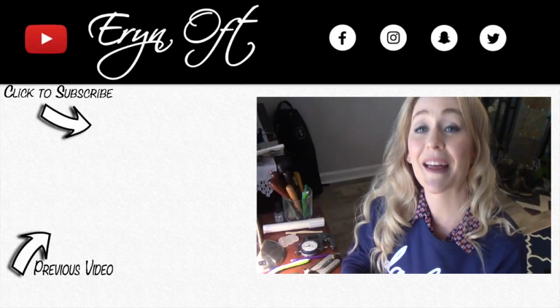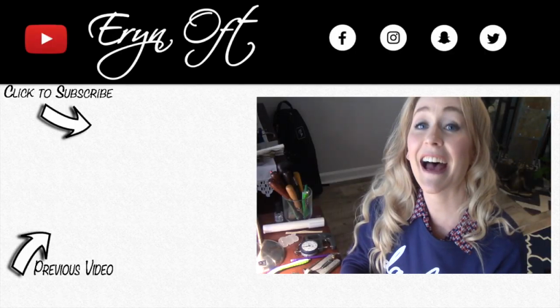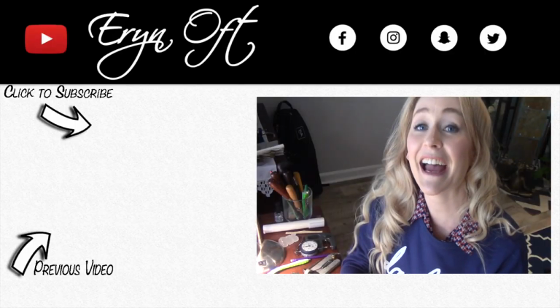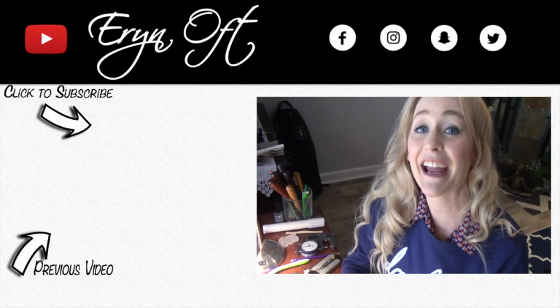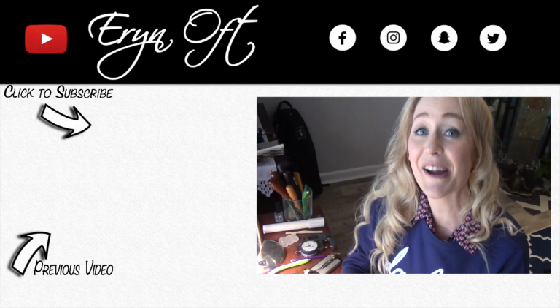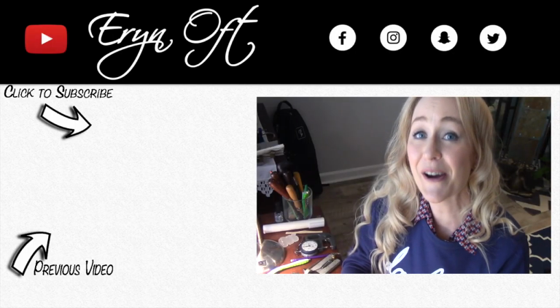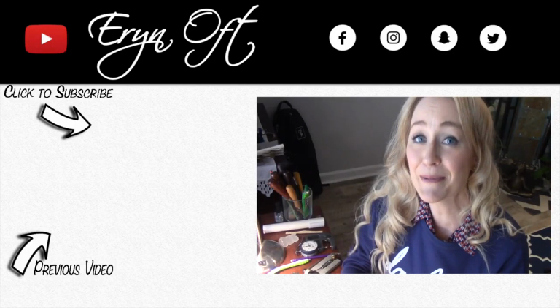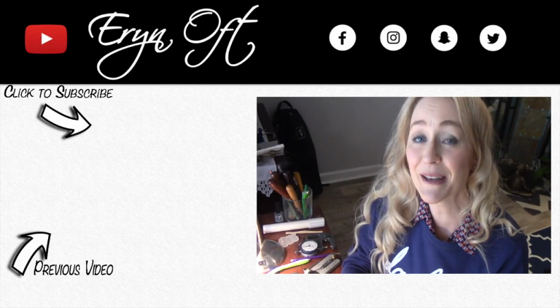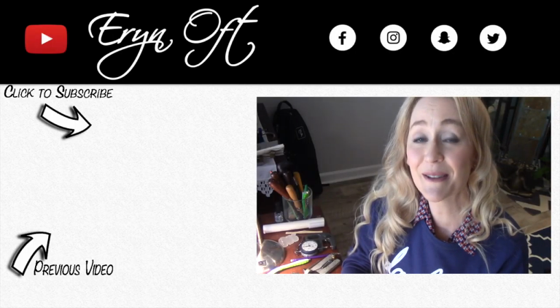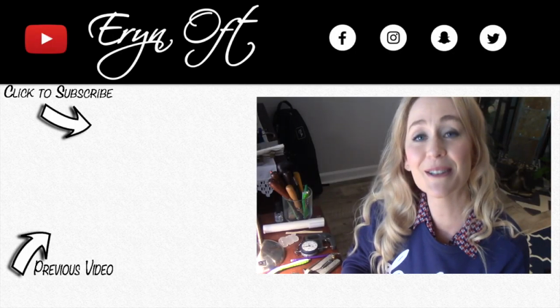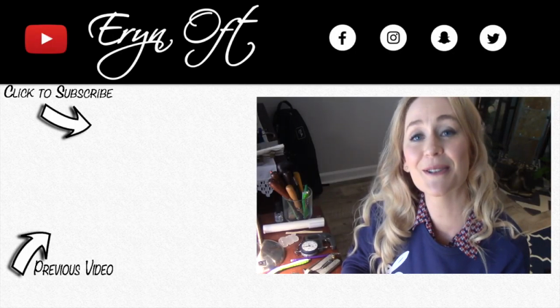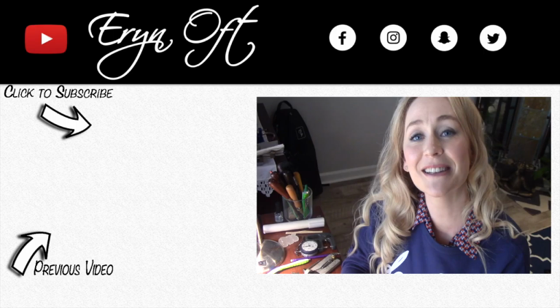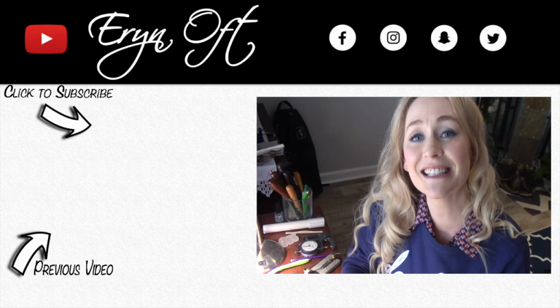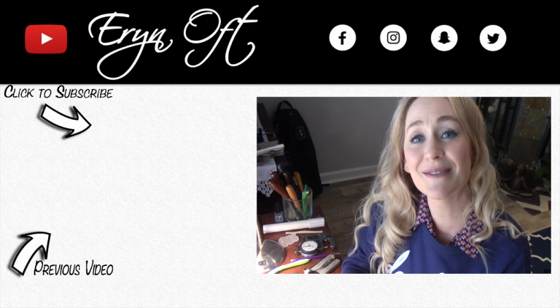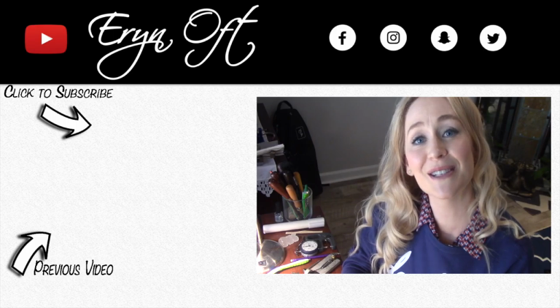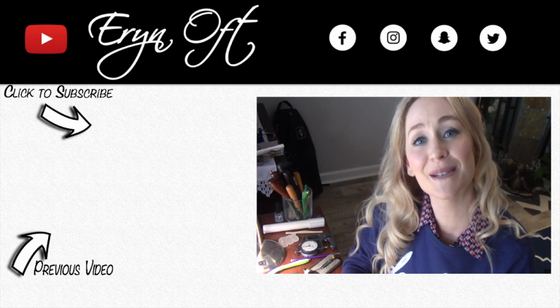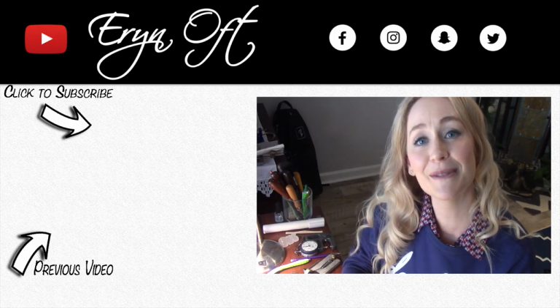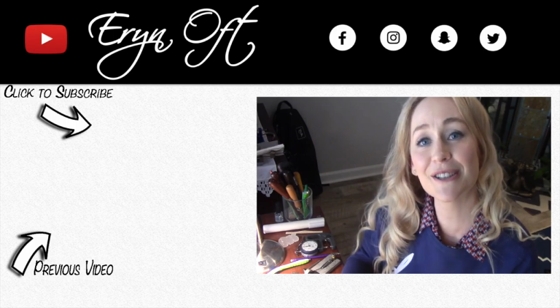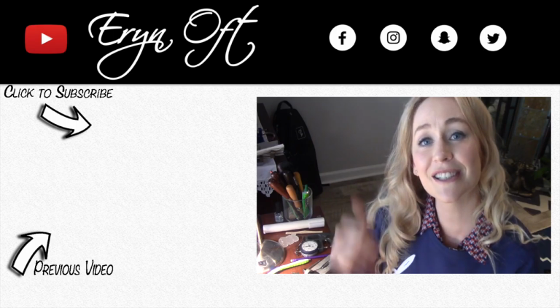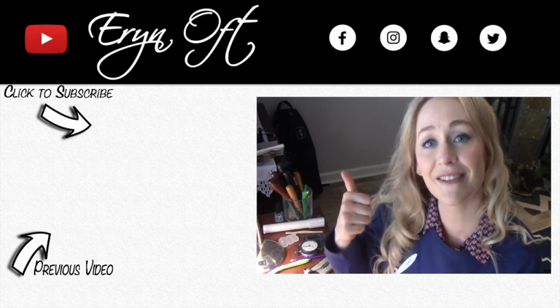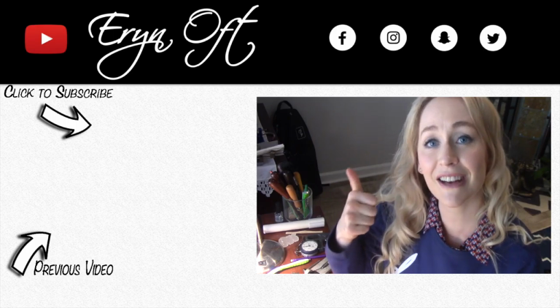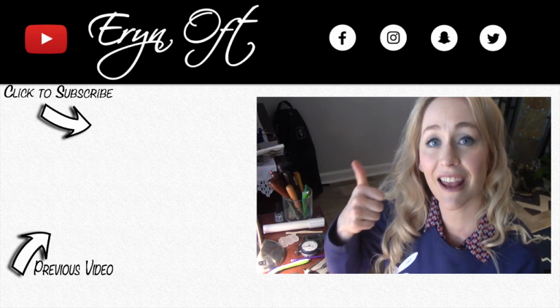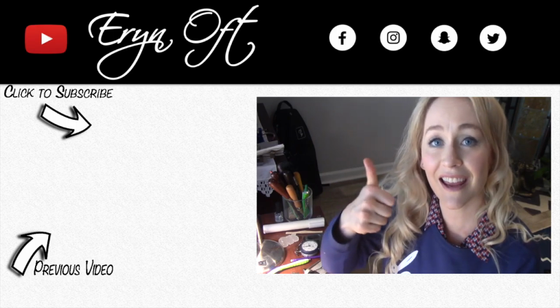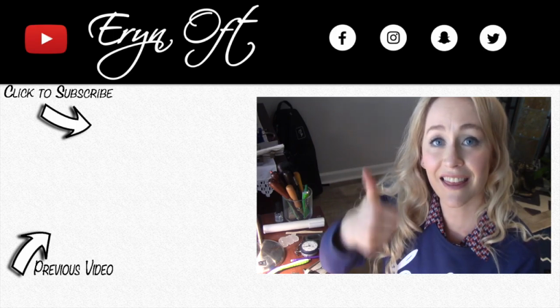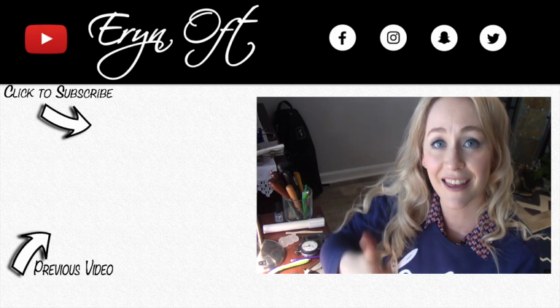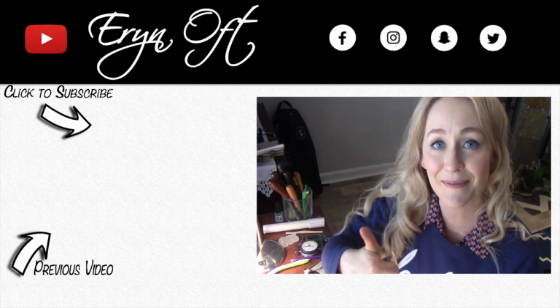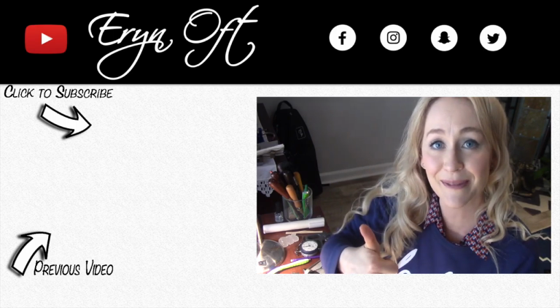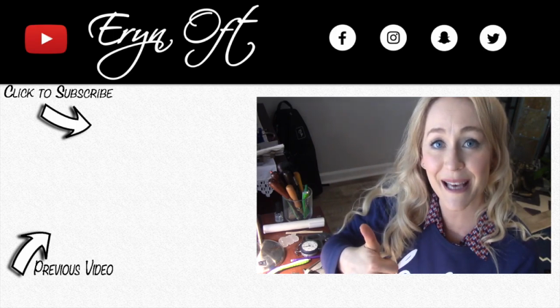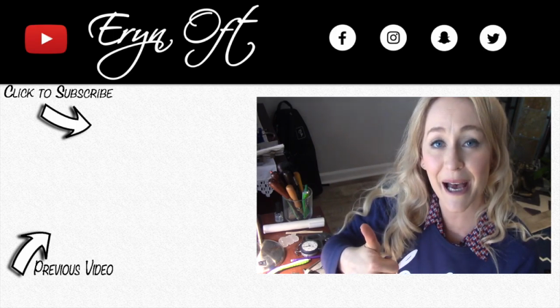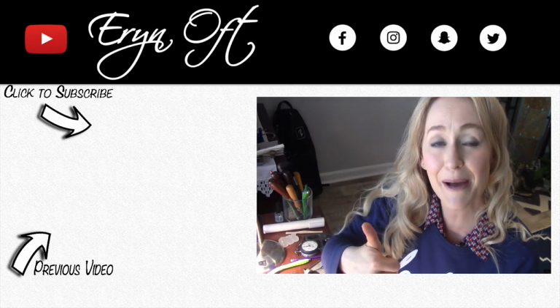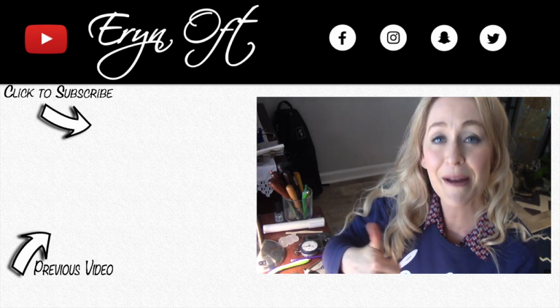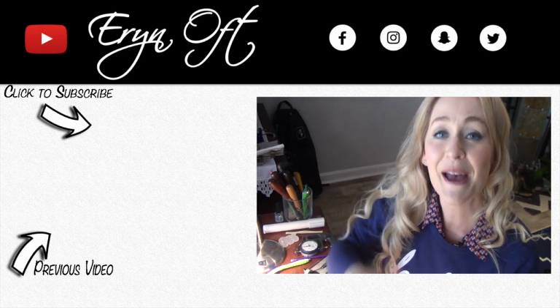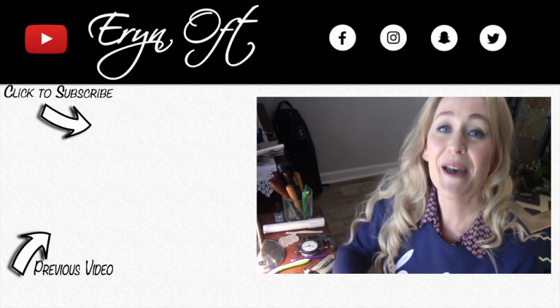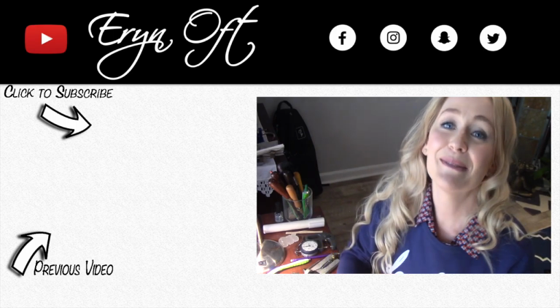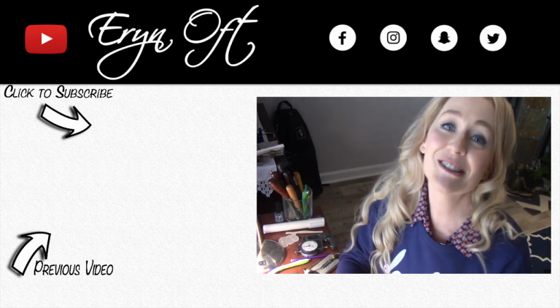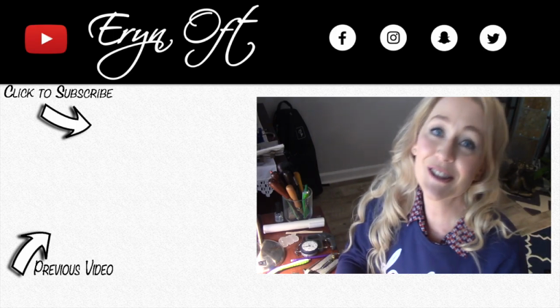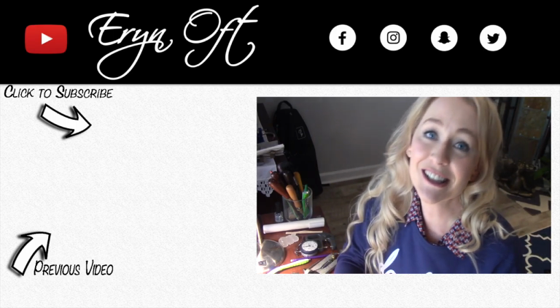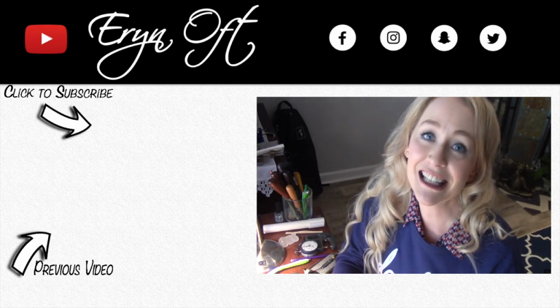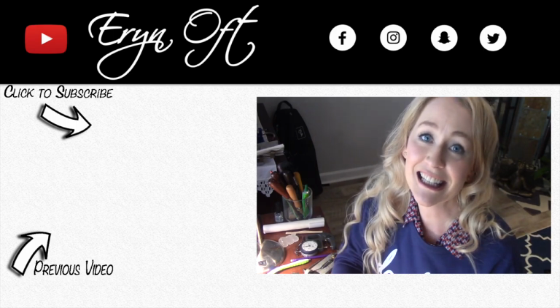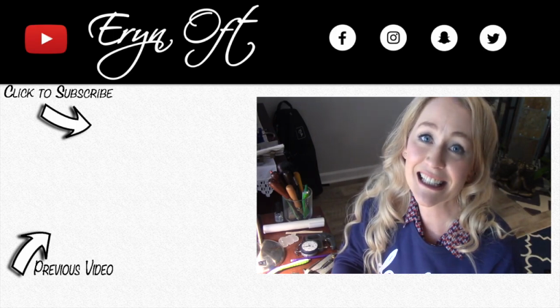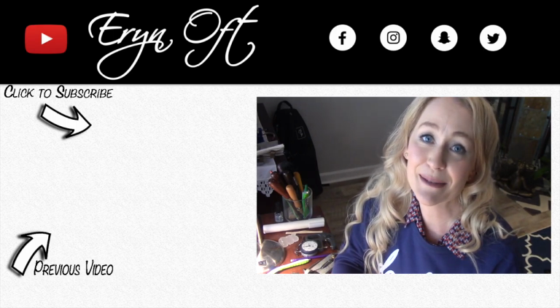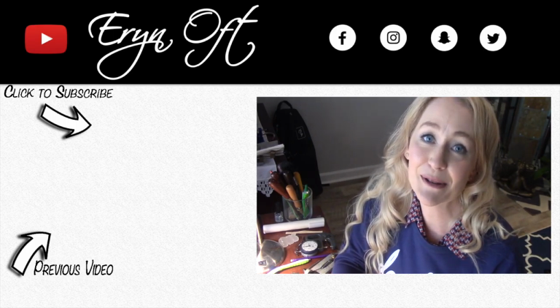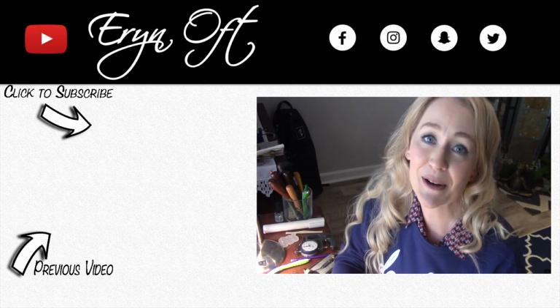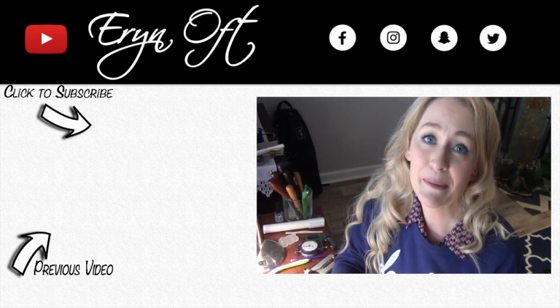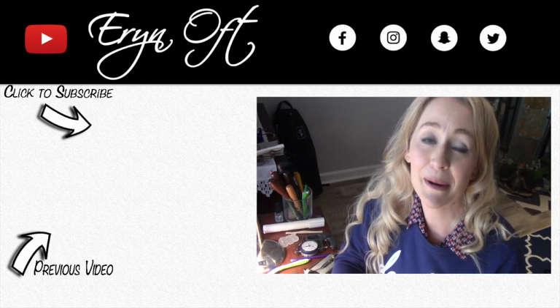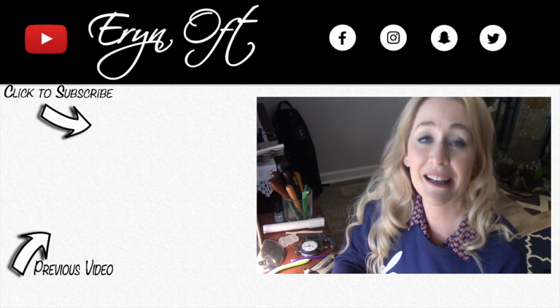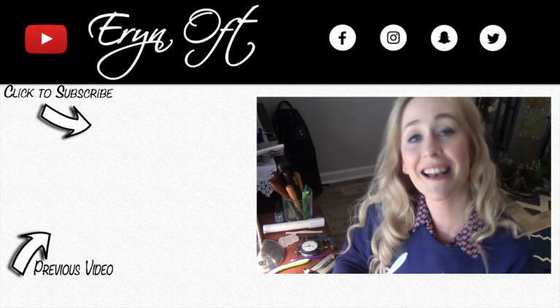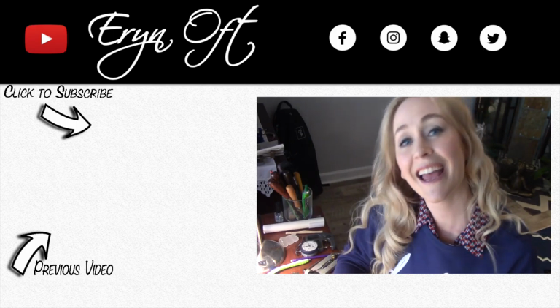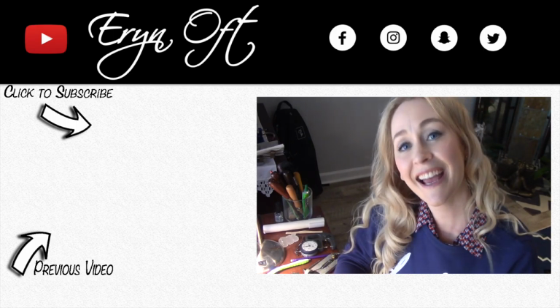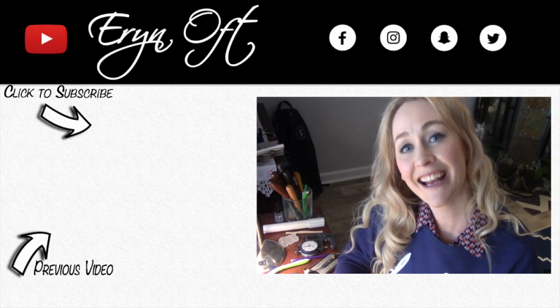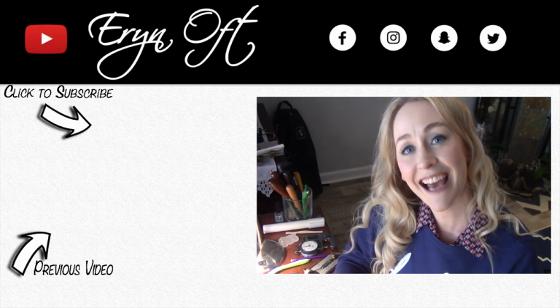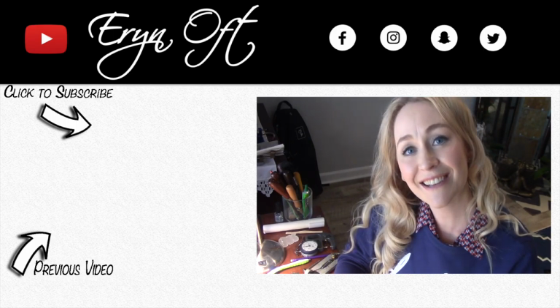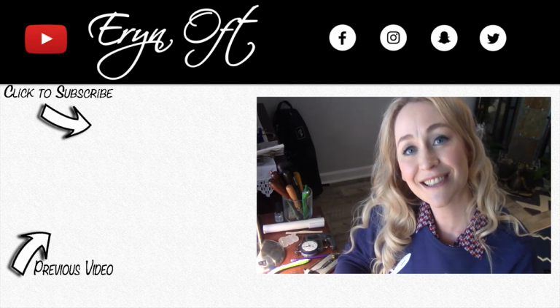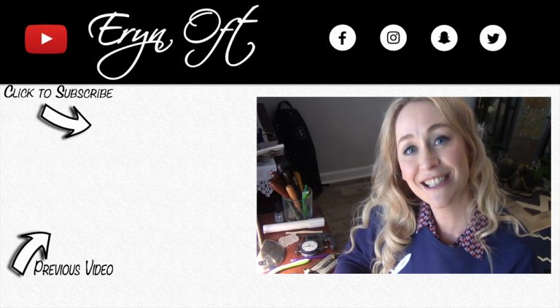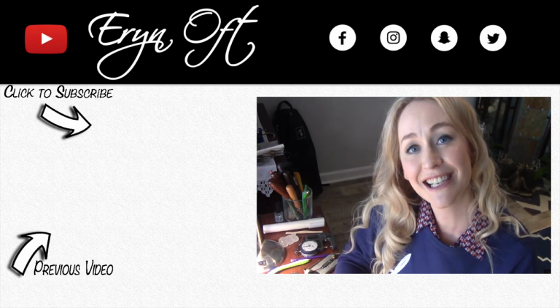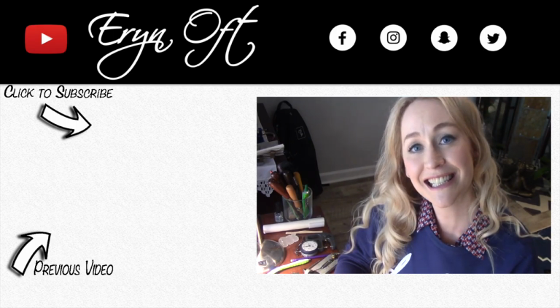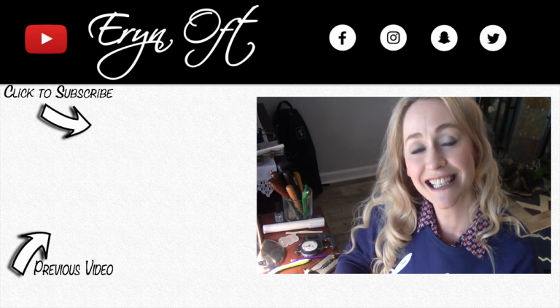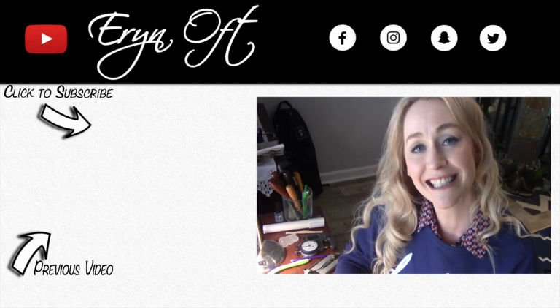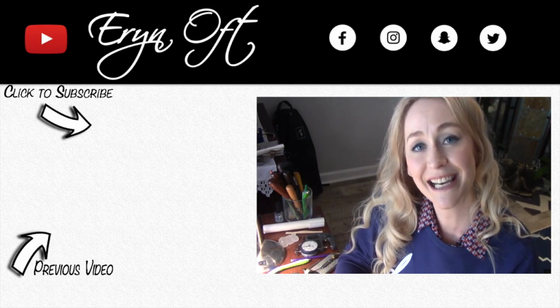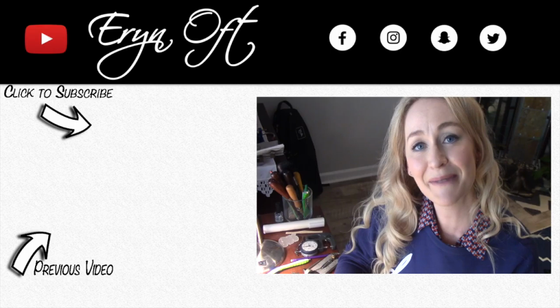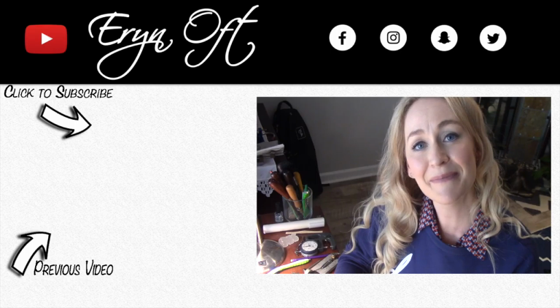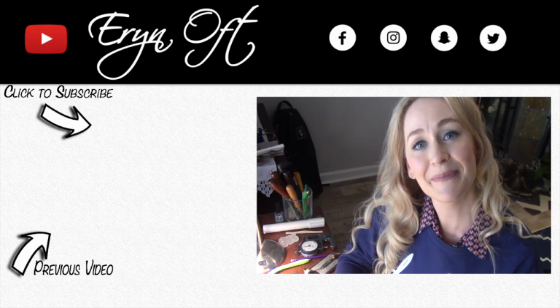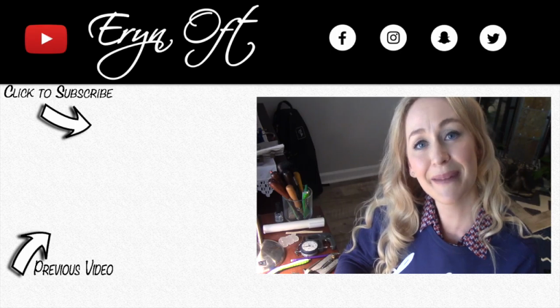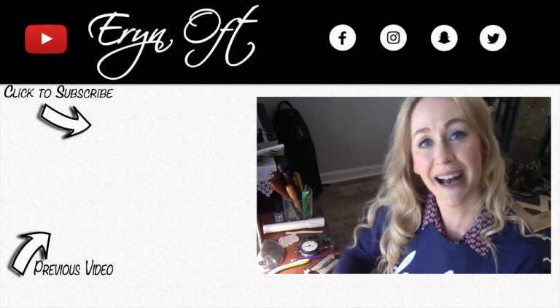I hope that you enjoyed this. If you did, be sure to give it a thumbs up, click that subscribe button, and I will see you guys next time. Bye!